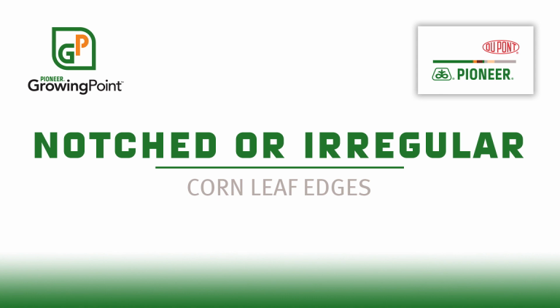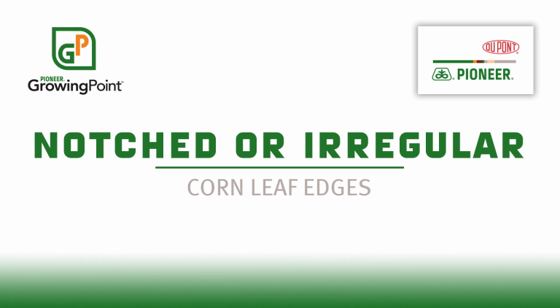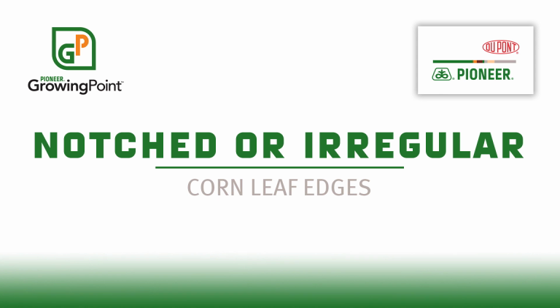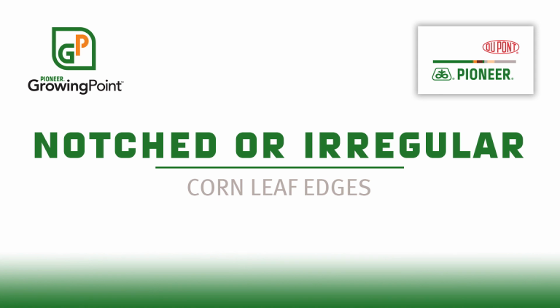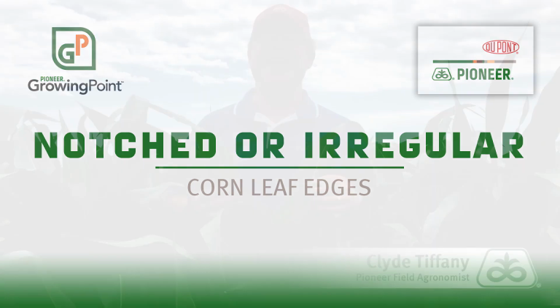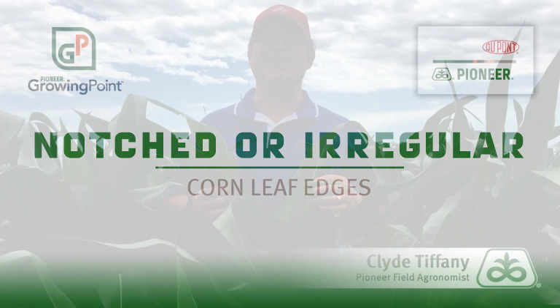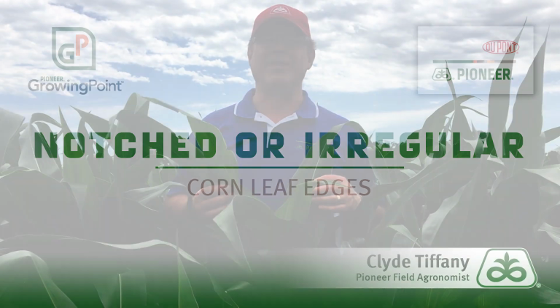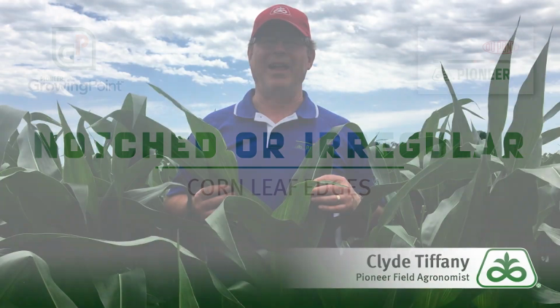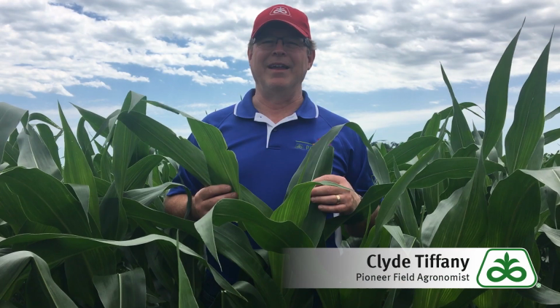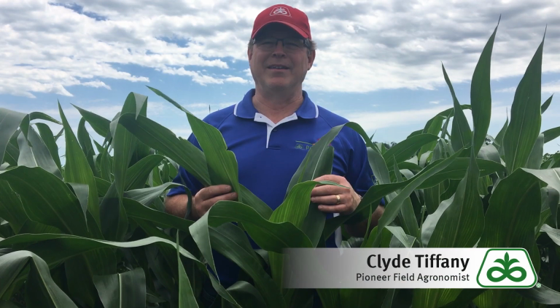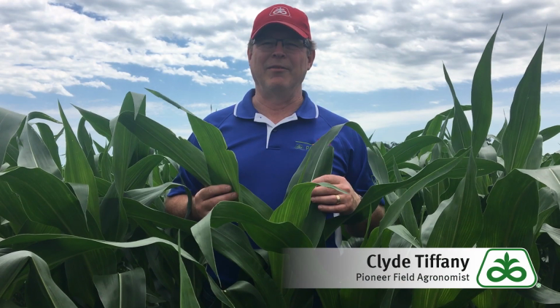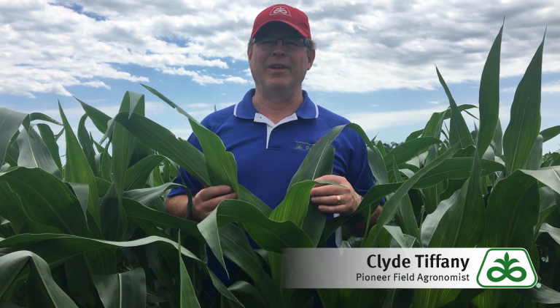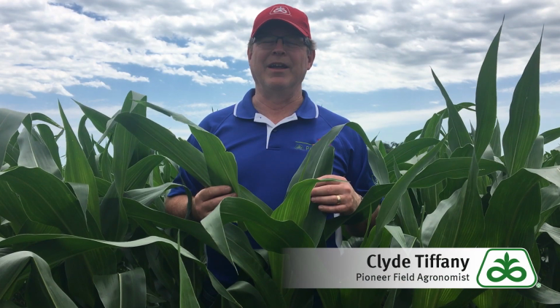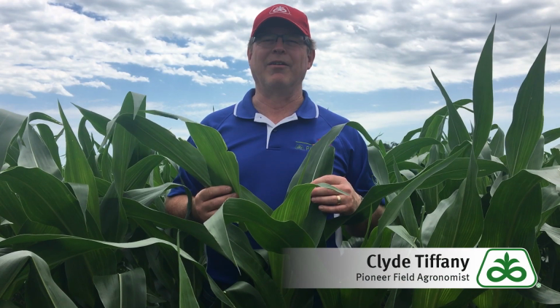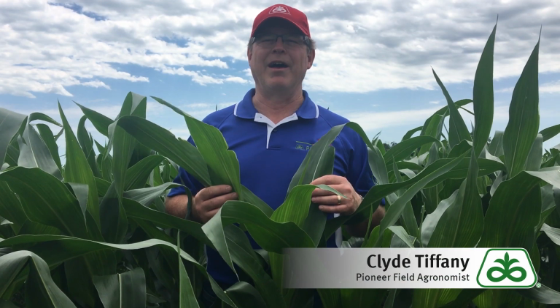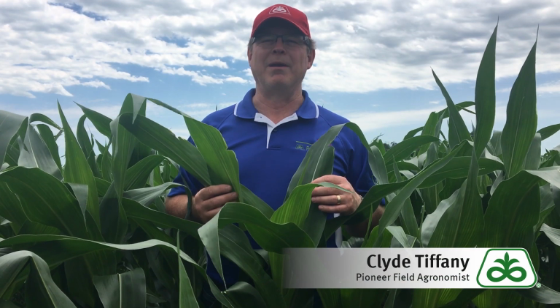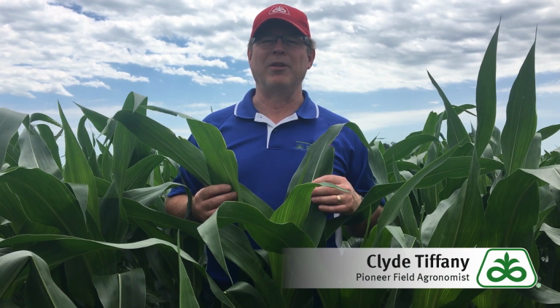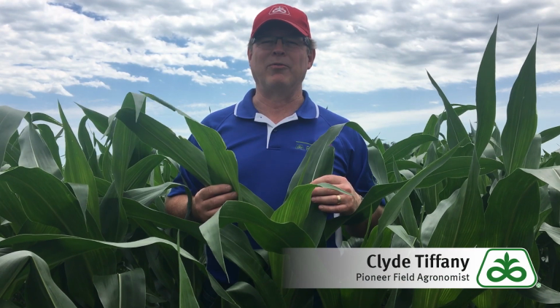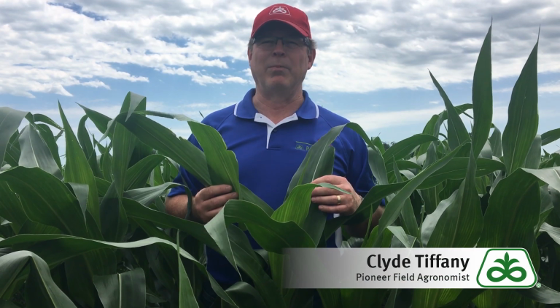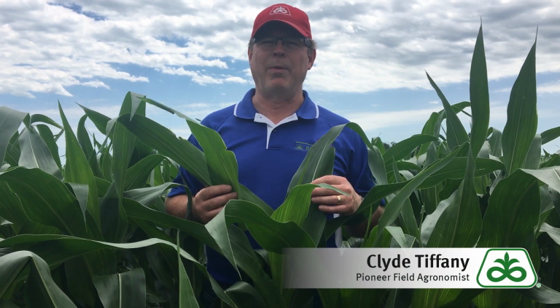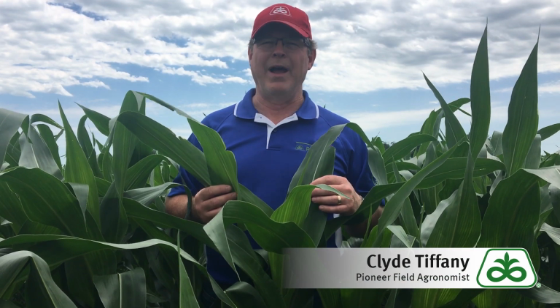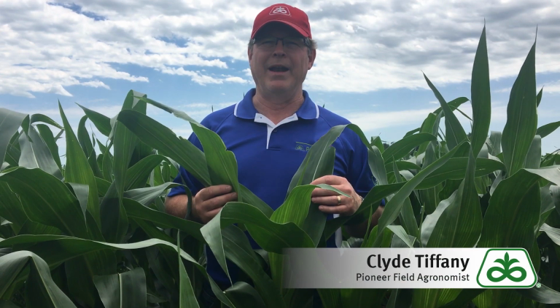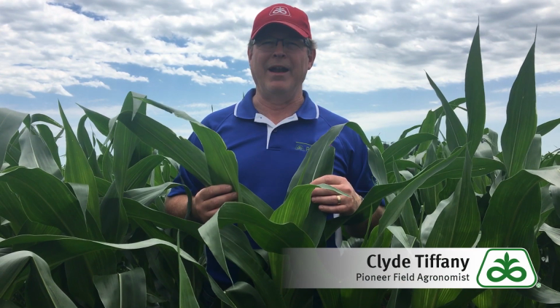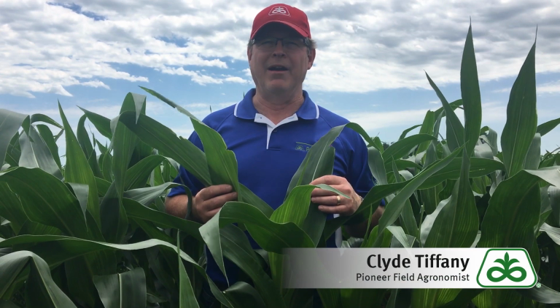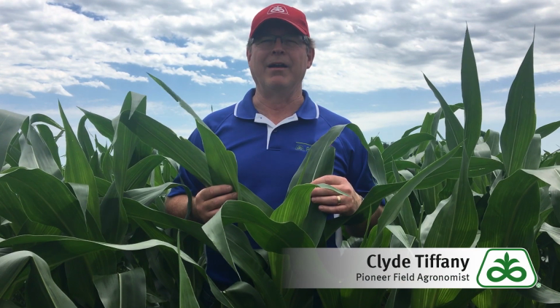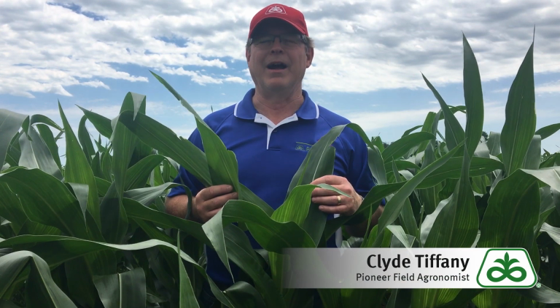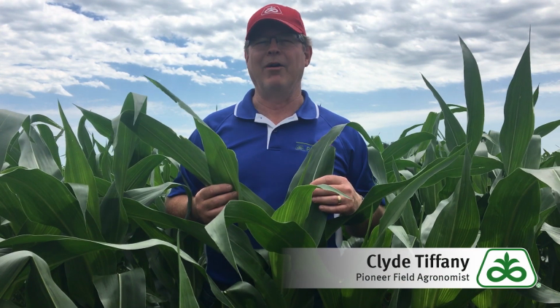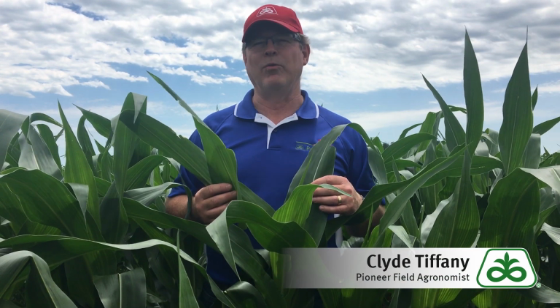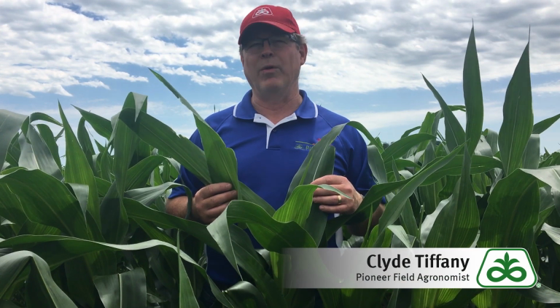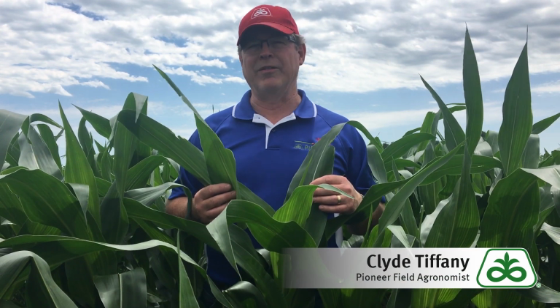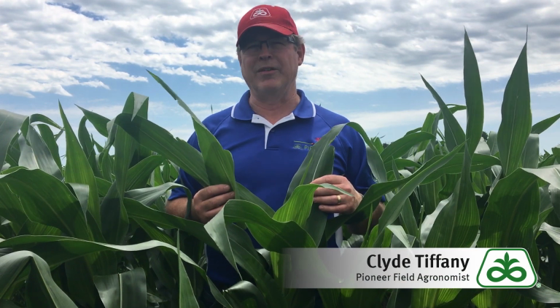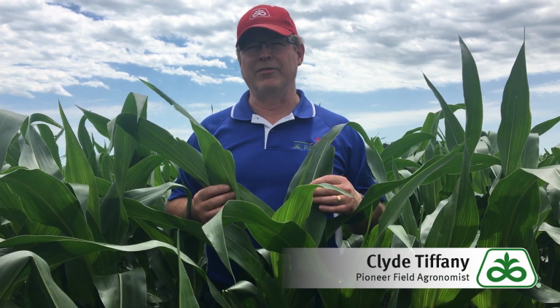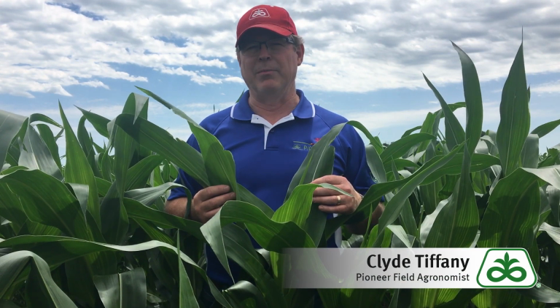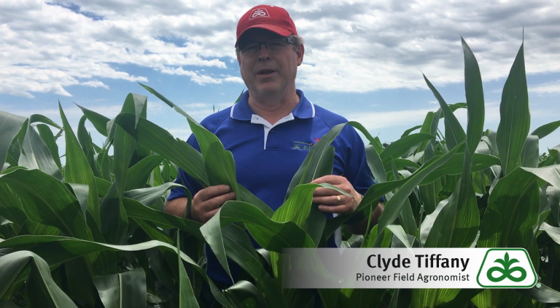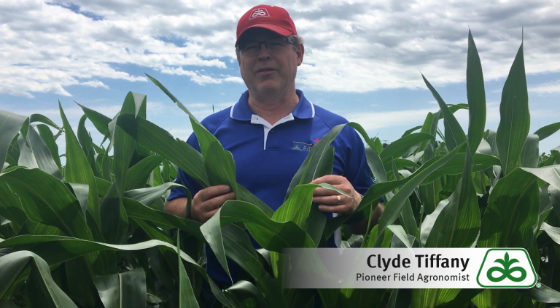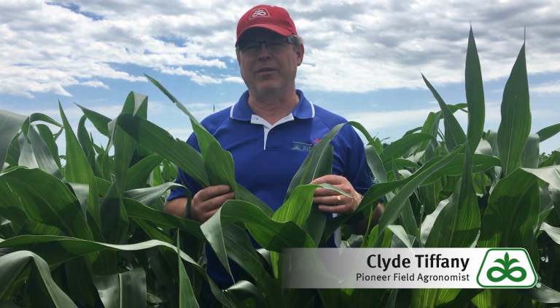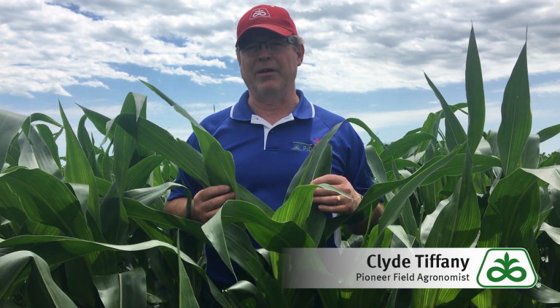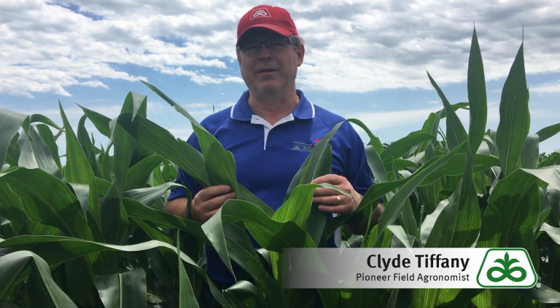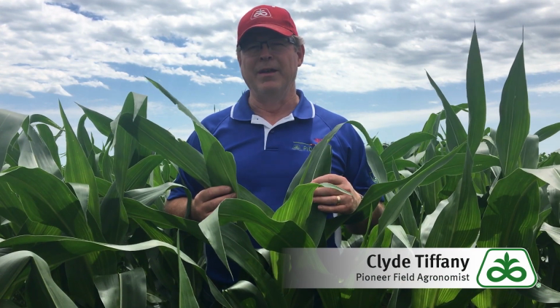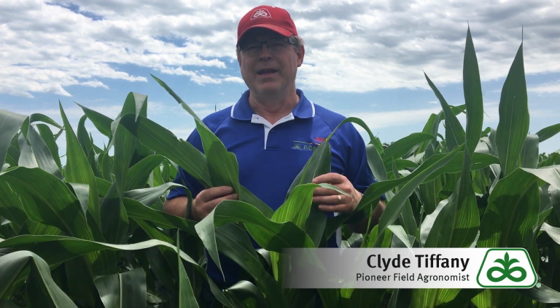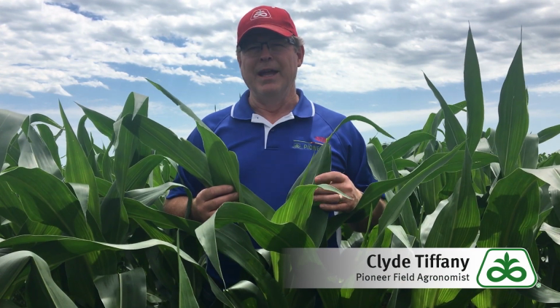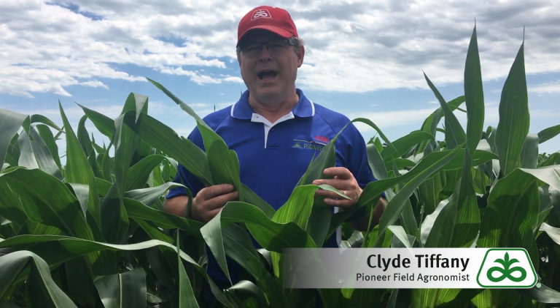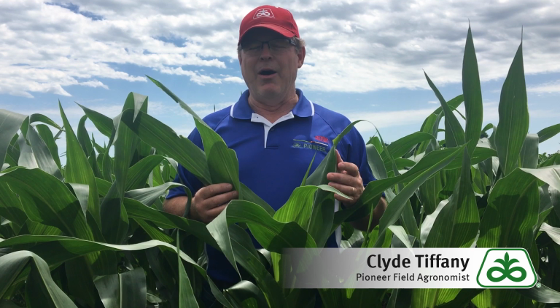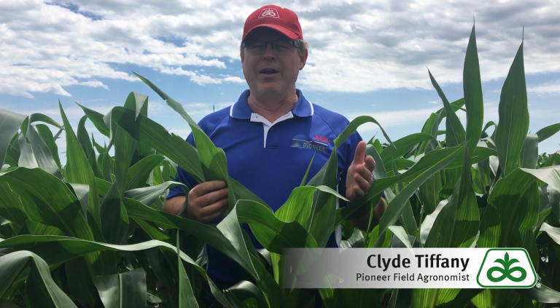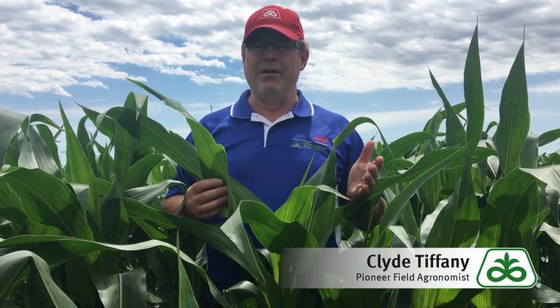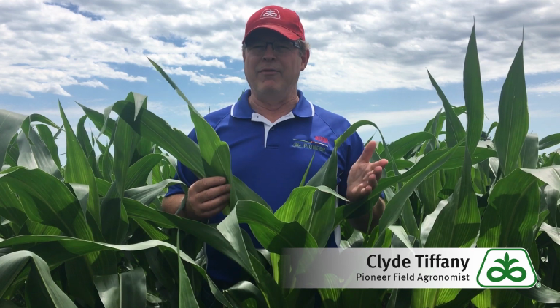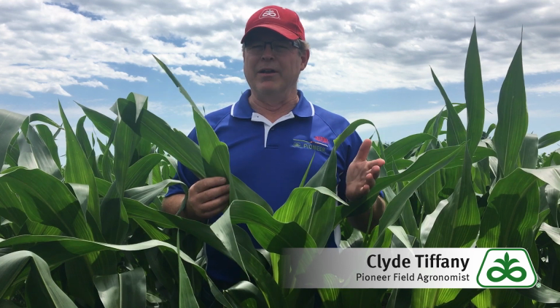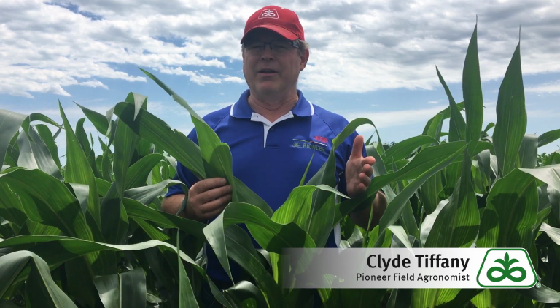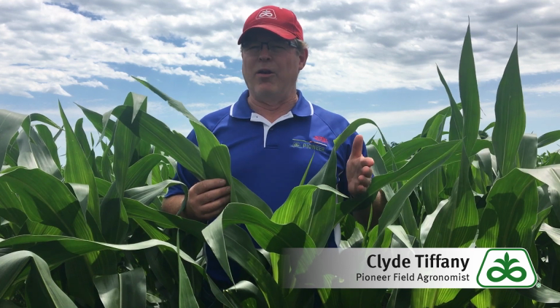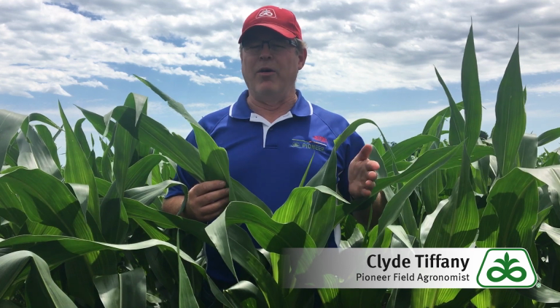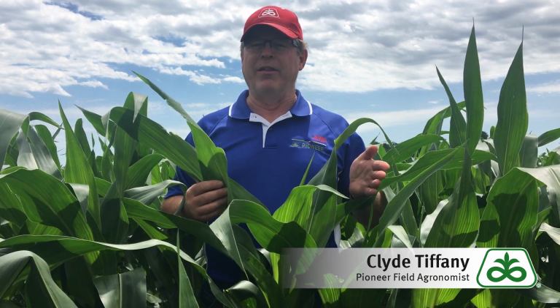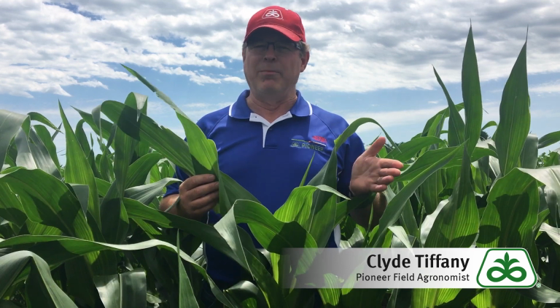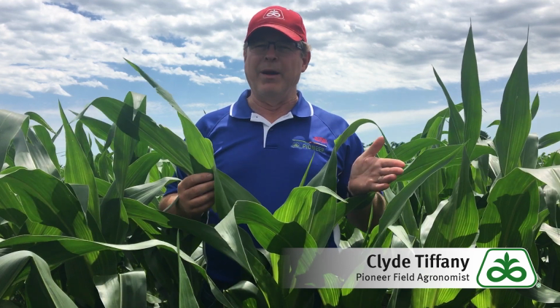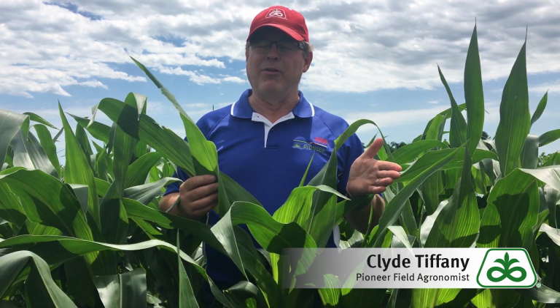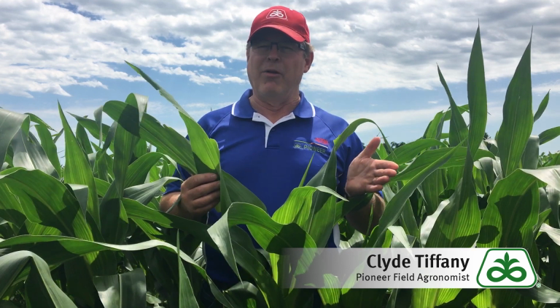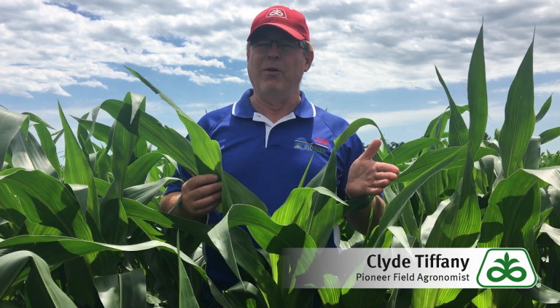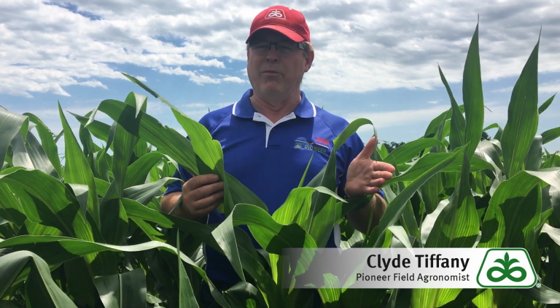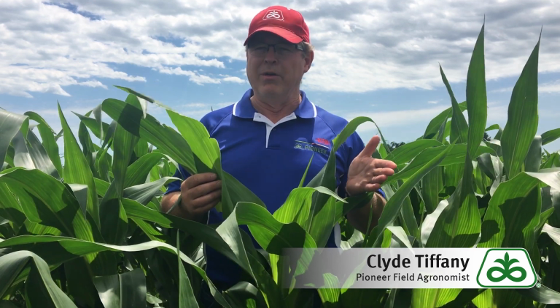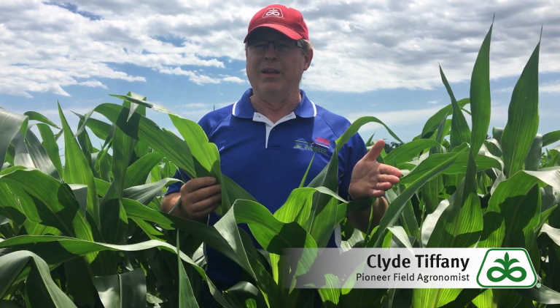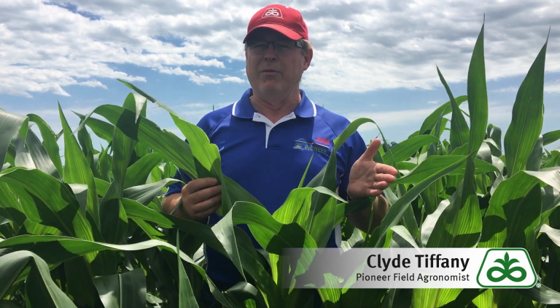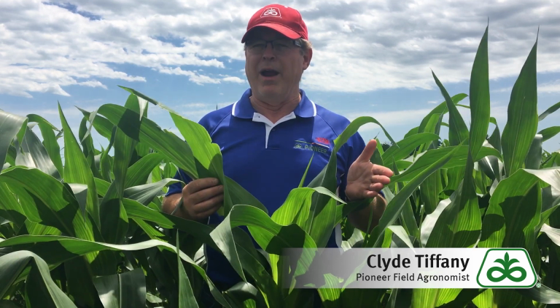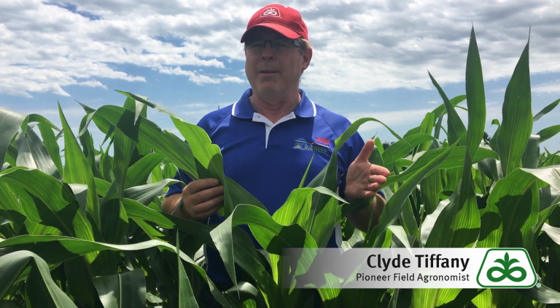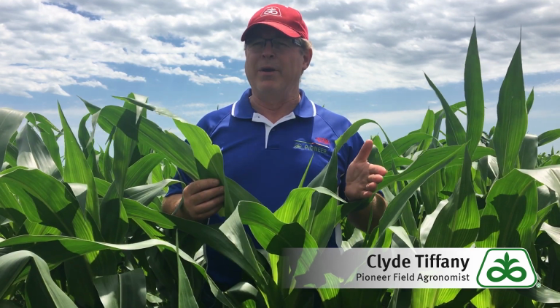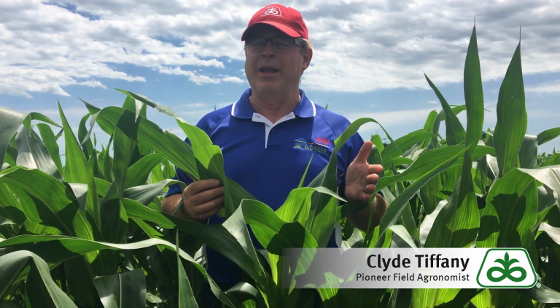Hi, I'm Clyde Tiffany, agronomist with Pioneer out in West Central Minnesota, out in a field of corn that's been growing really rapidly.